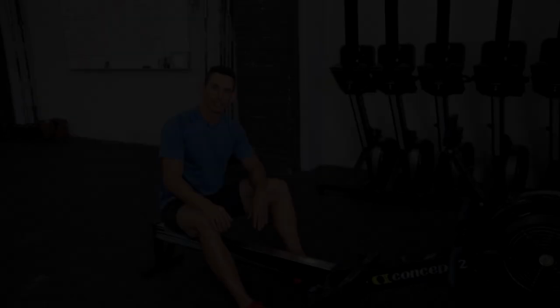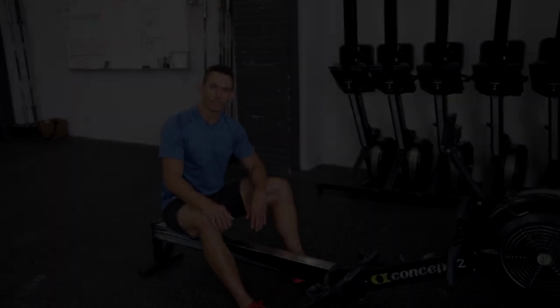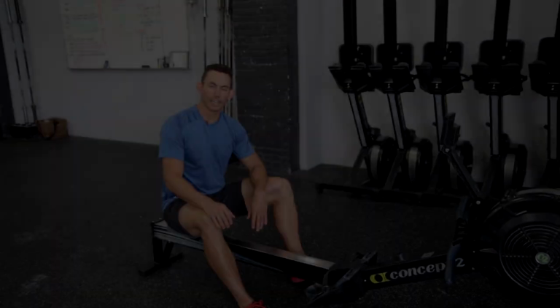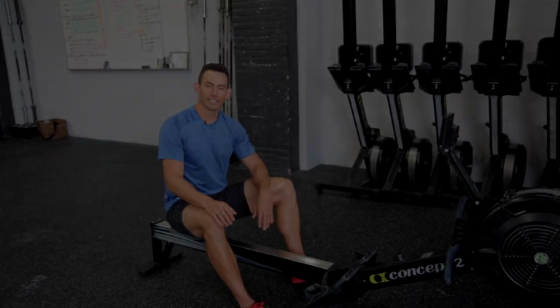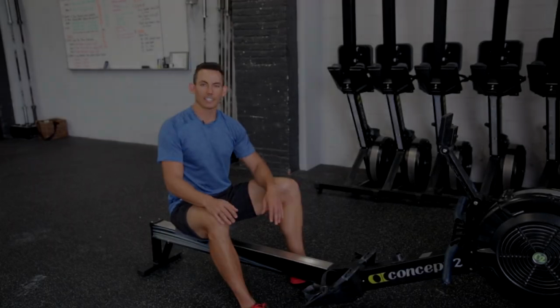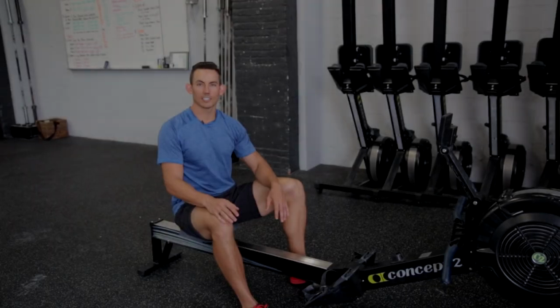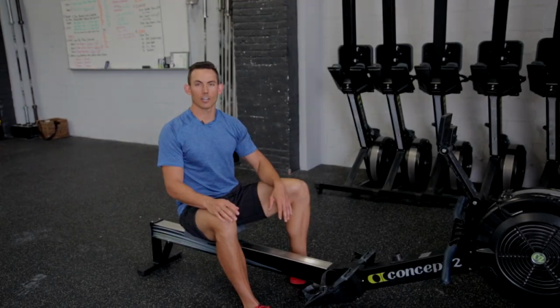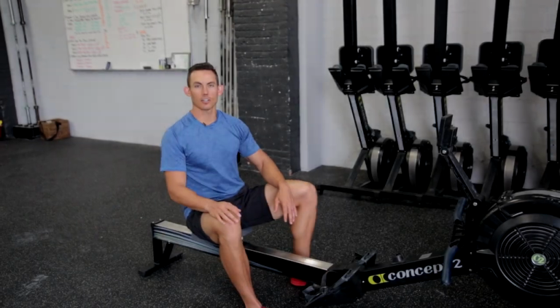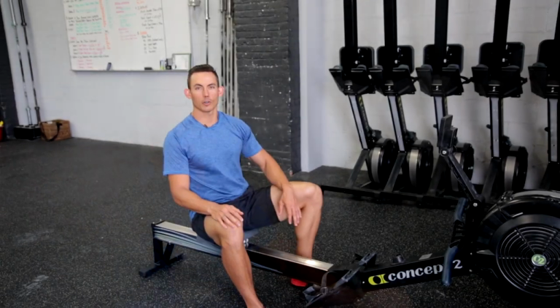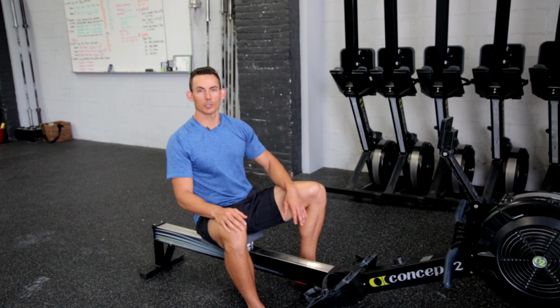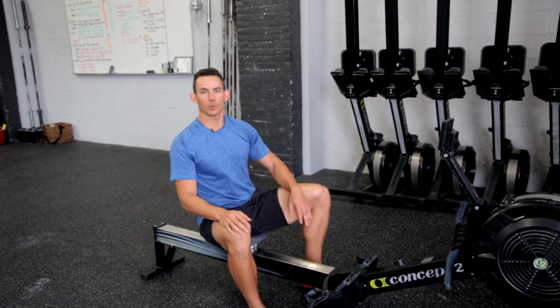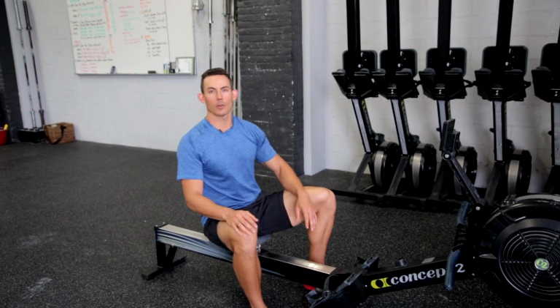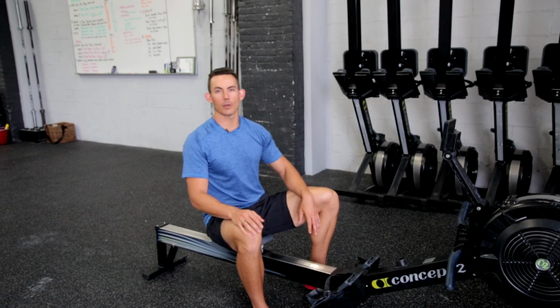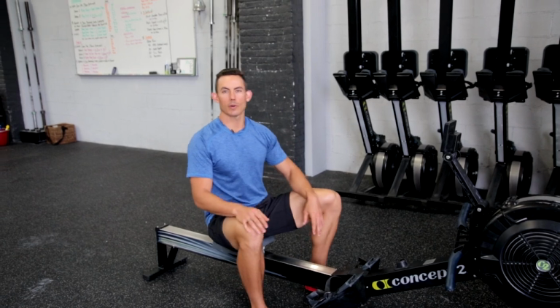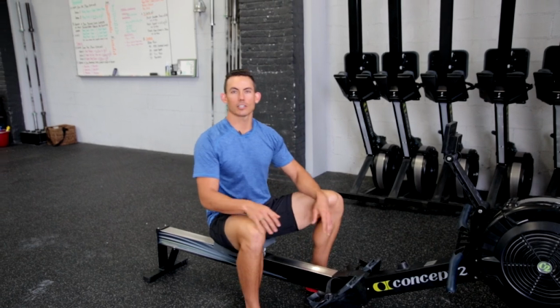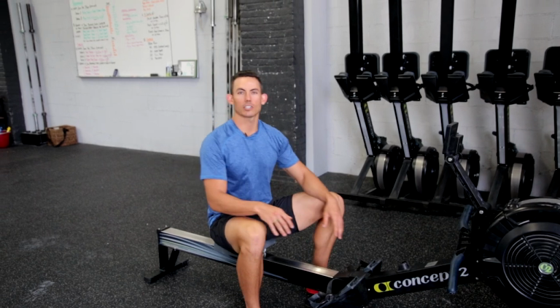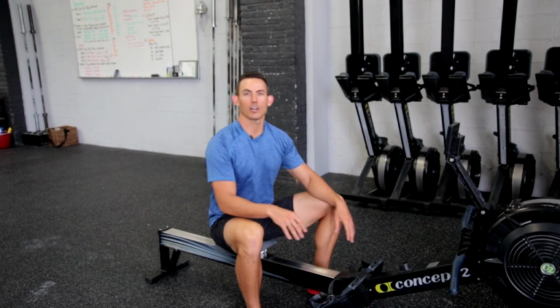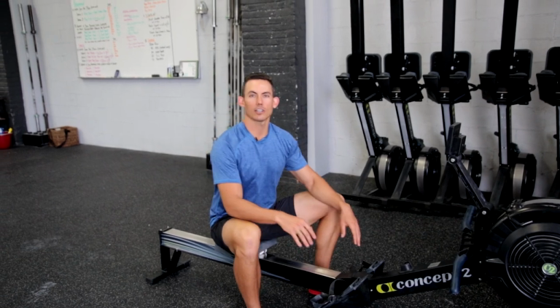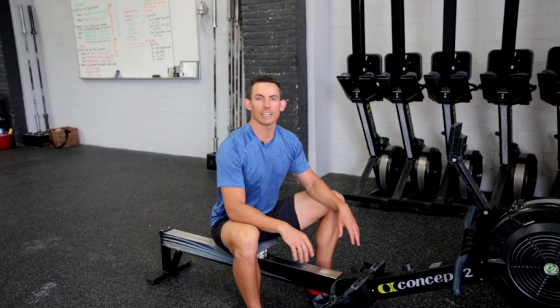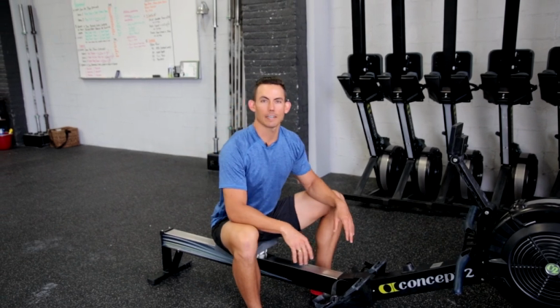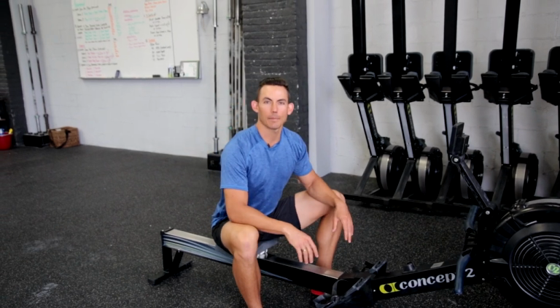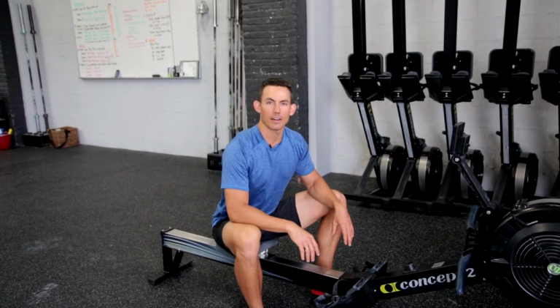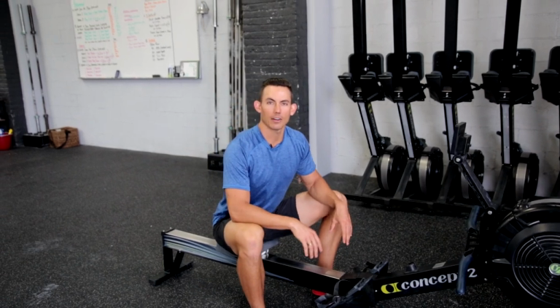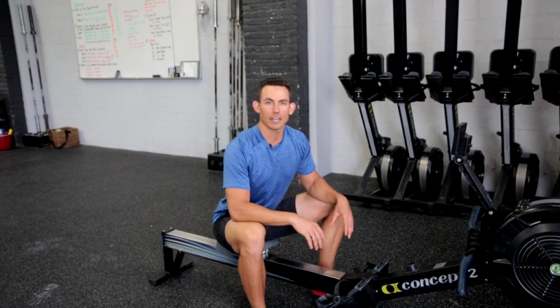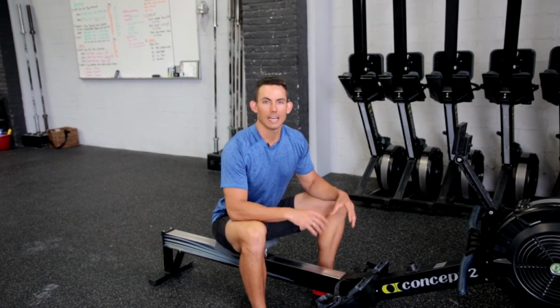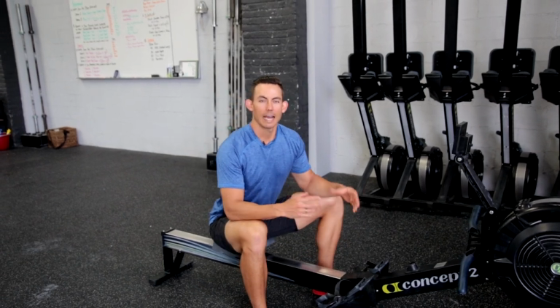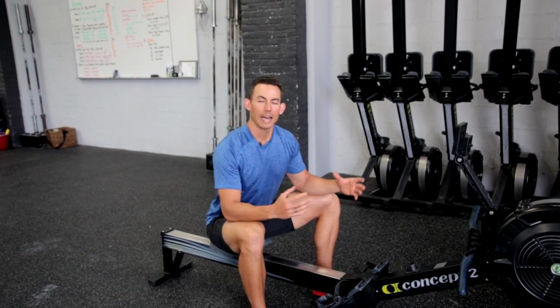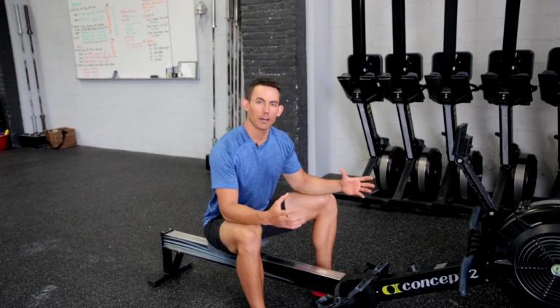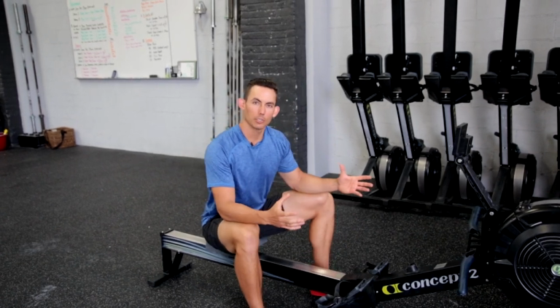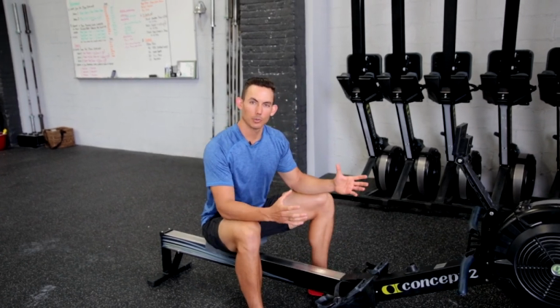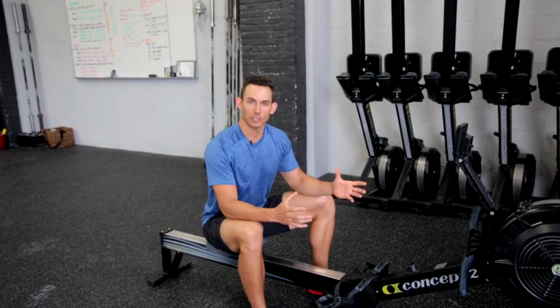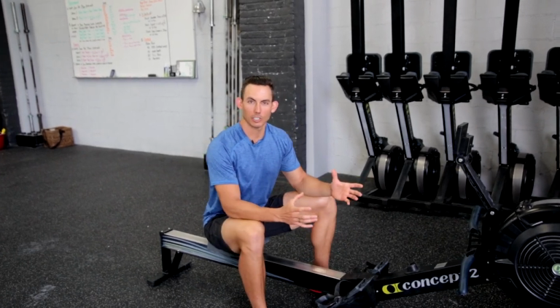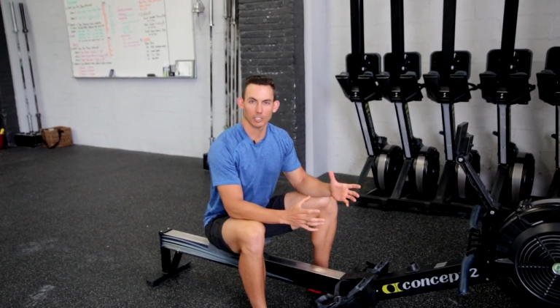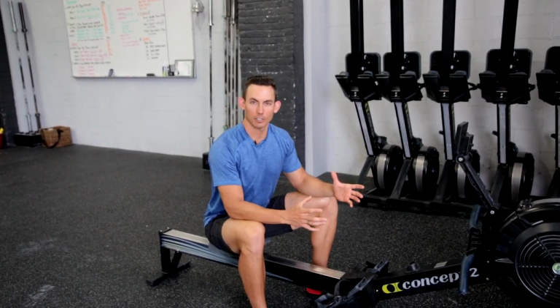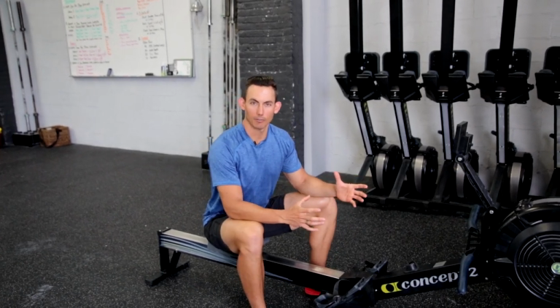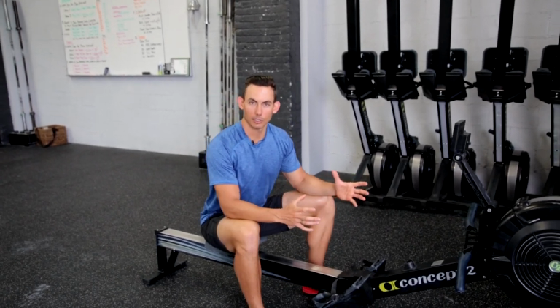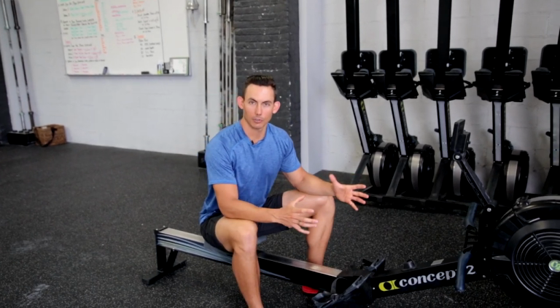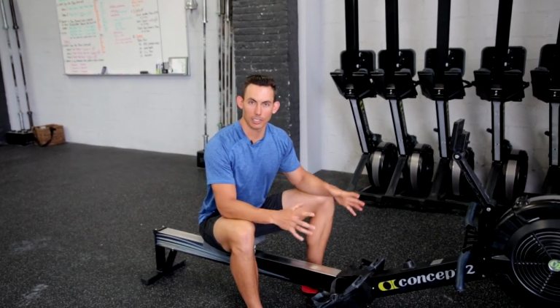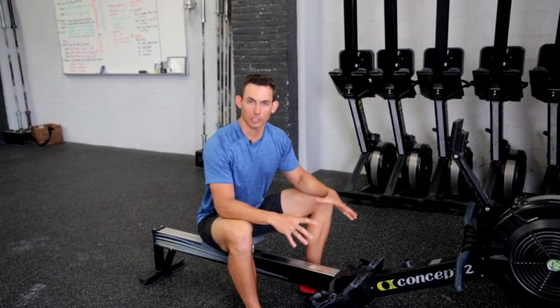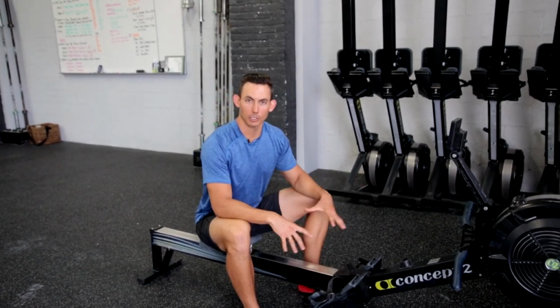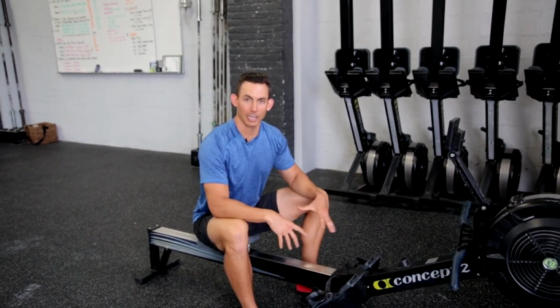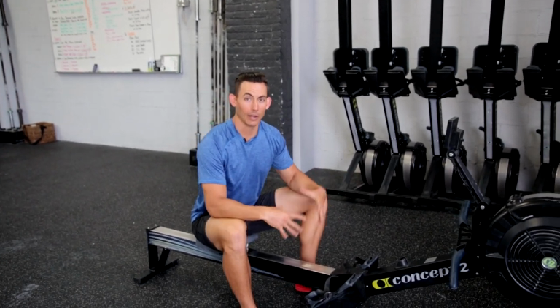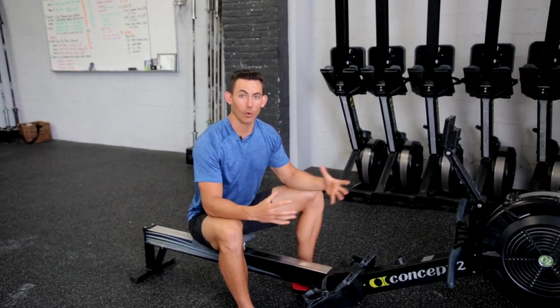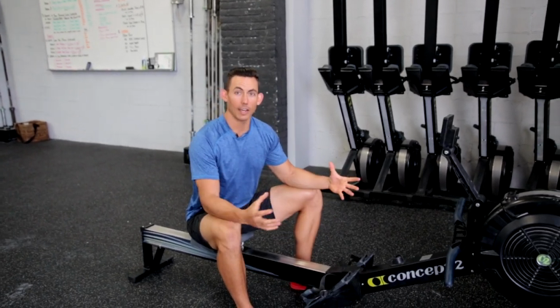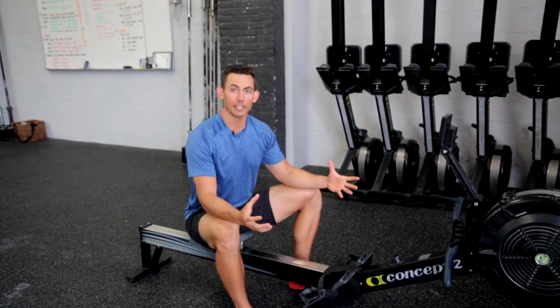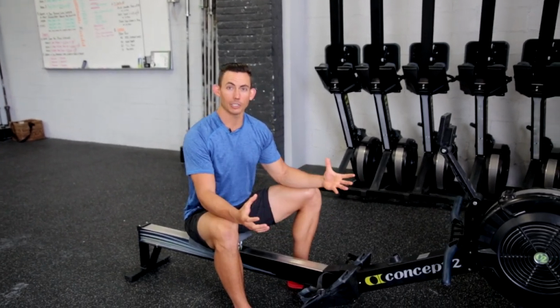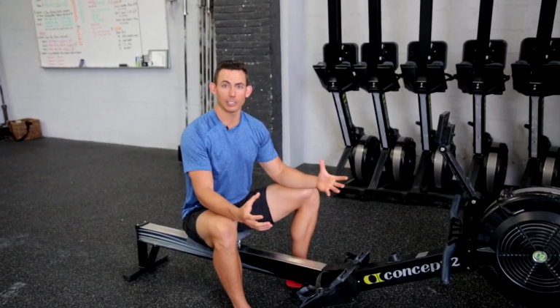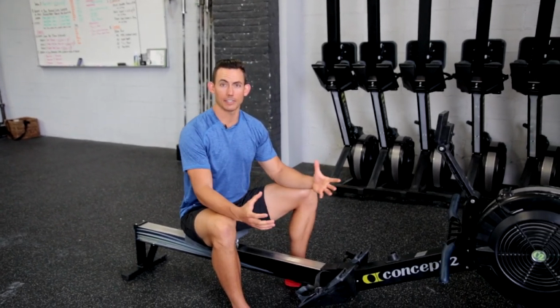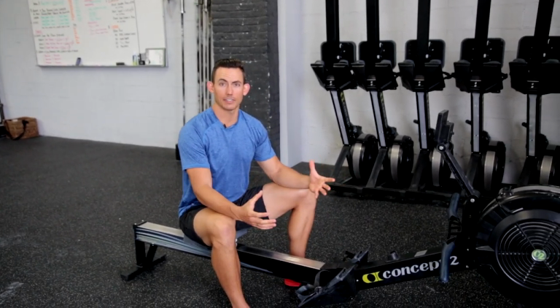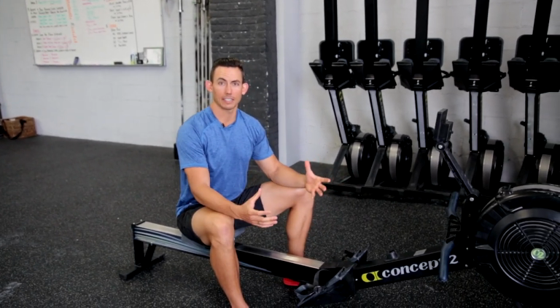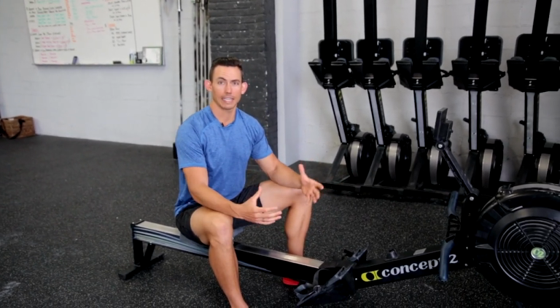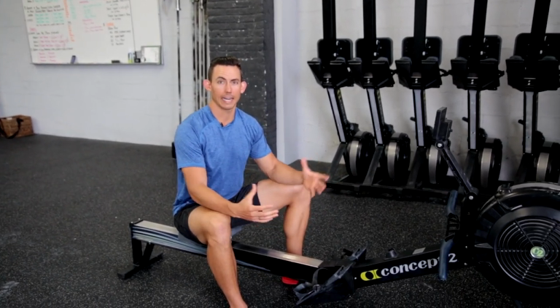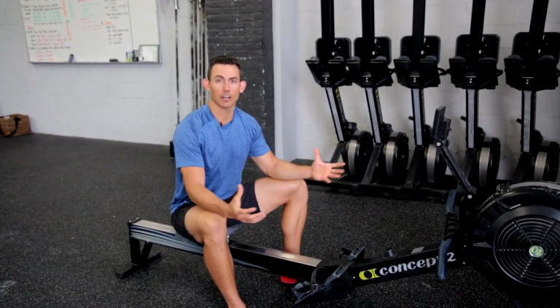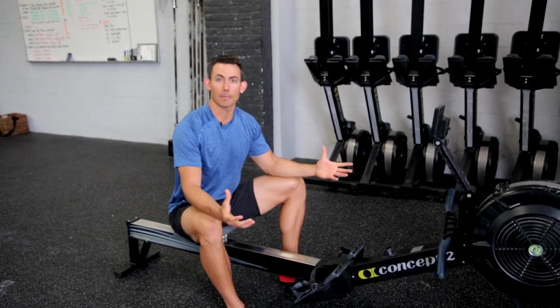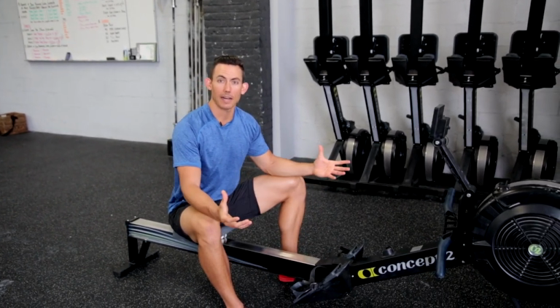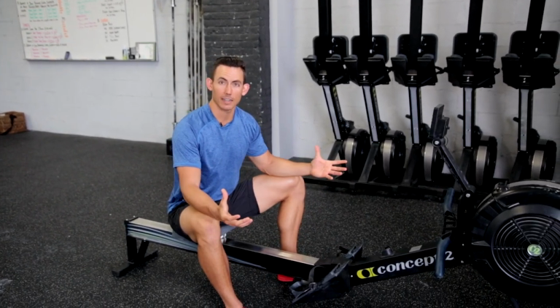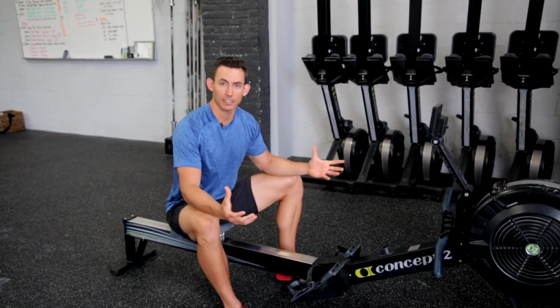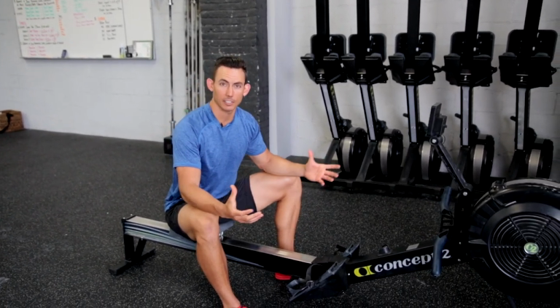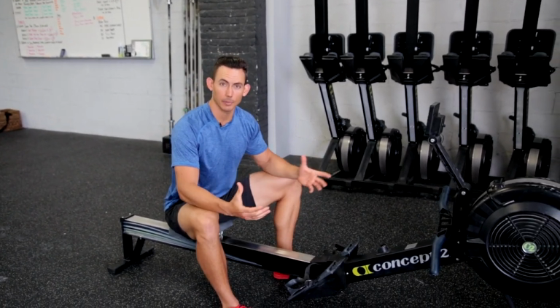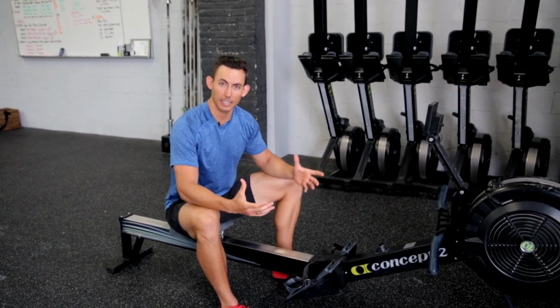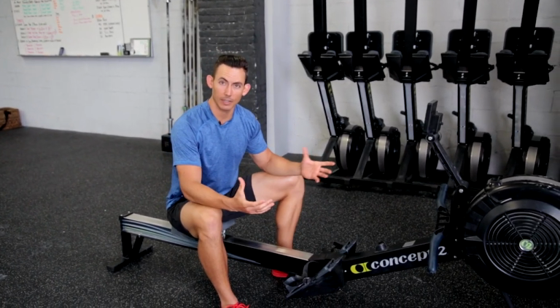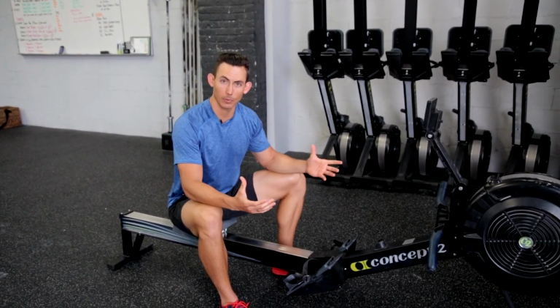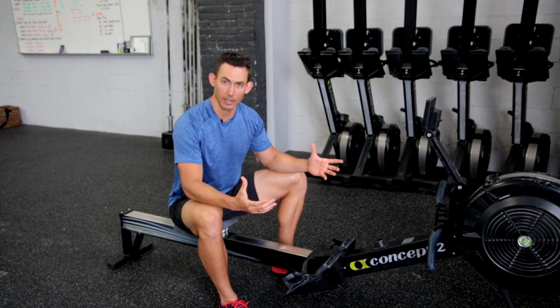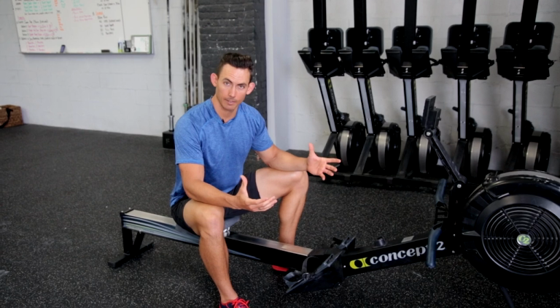Guys, this is Dark Horse Rowing. We are talking about how to adjust your foot stretchers and why you should even care about it to begin with.